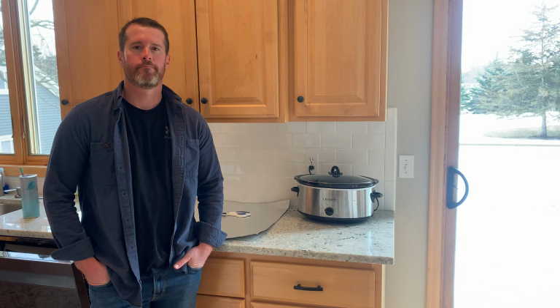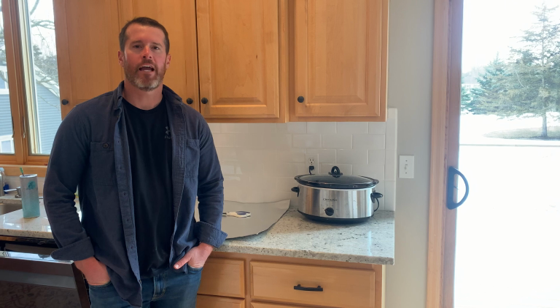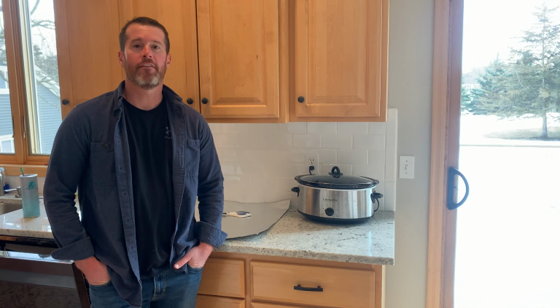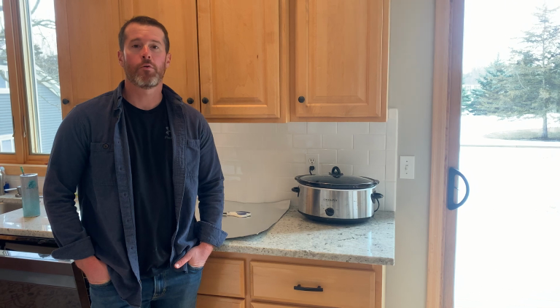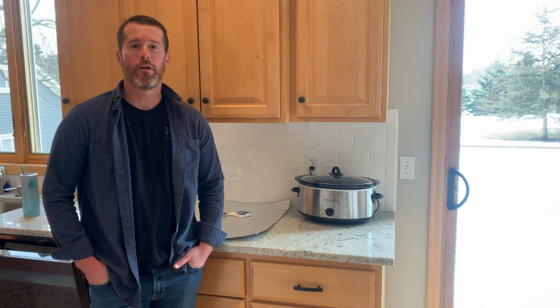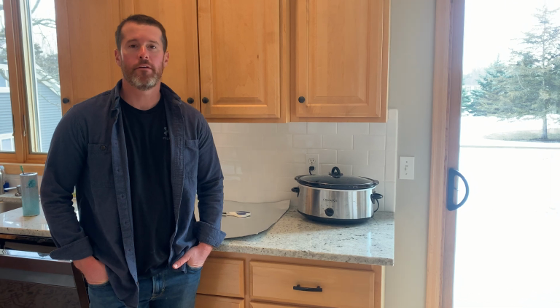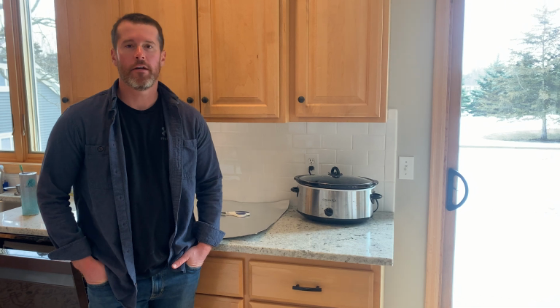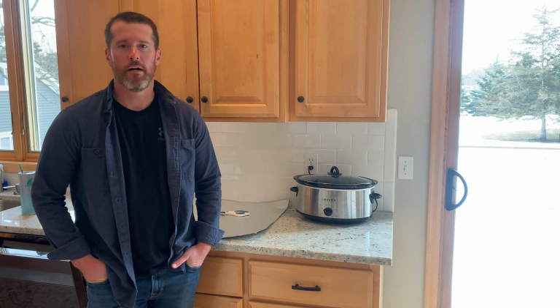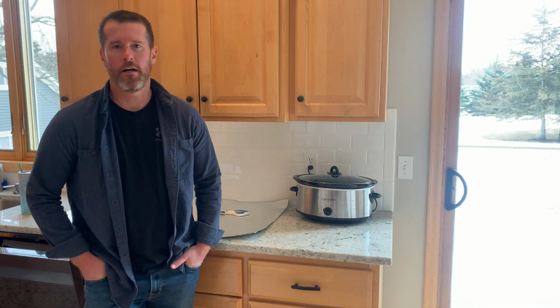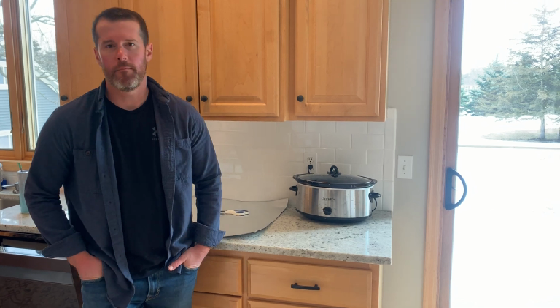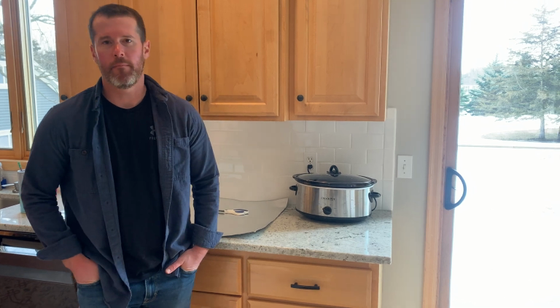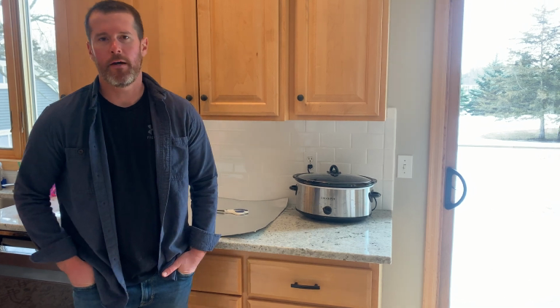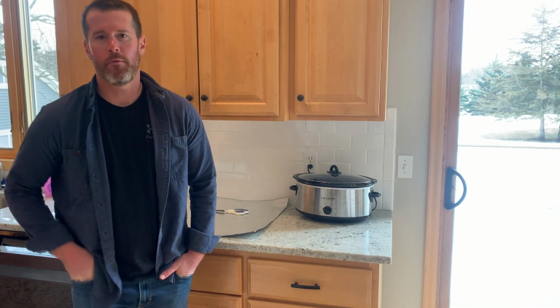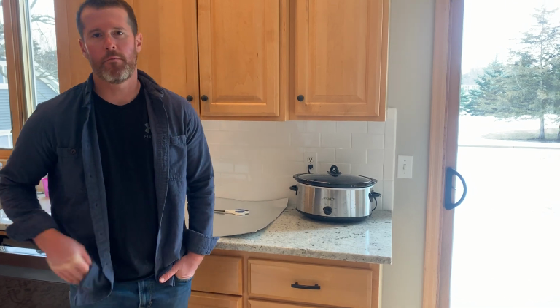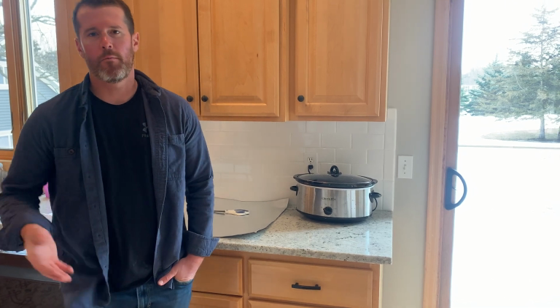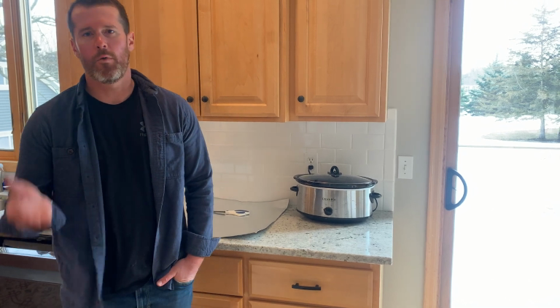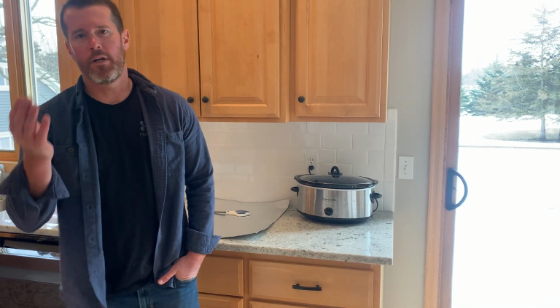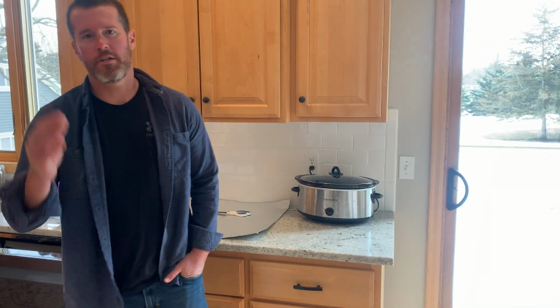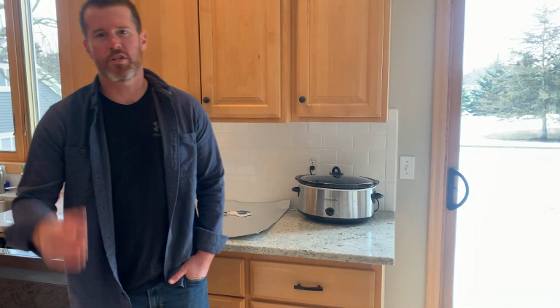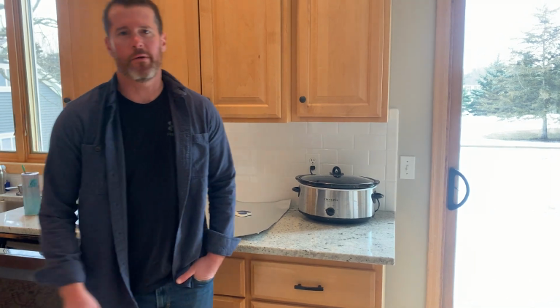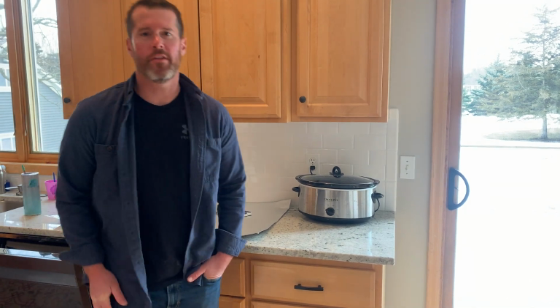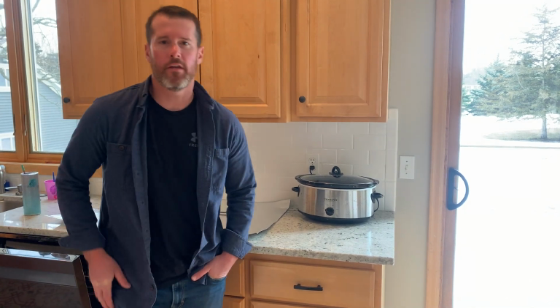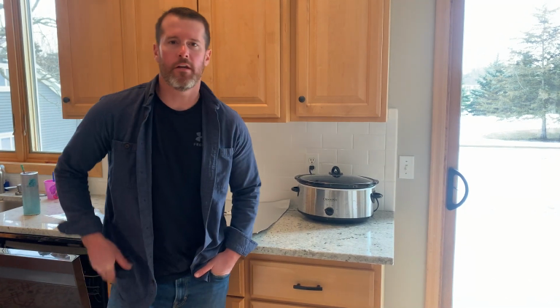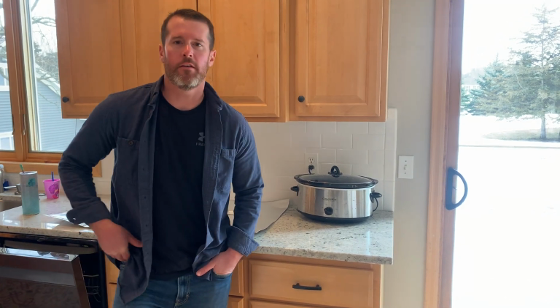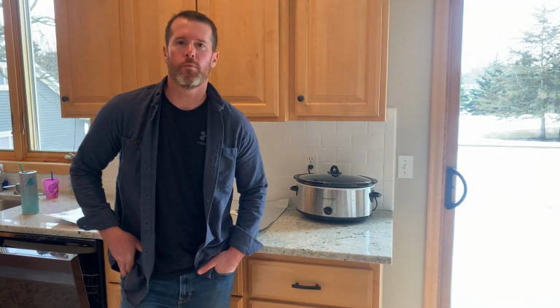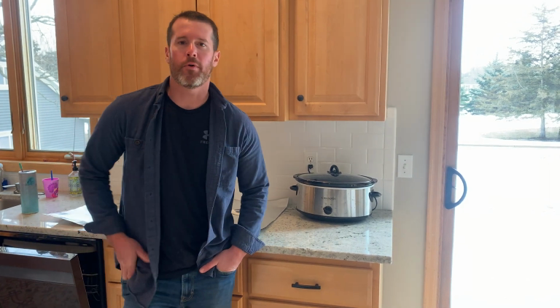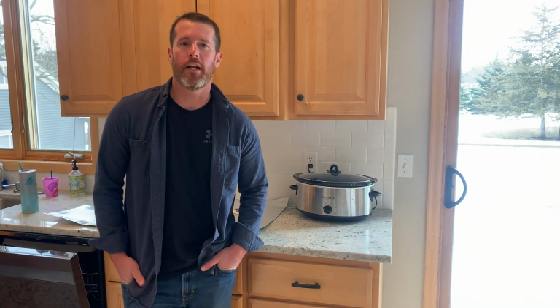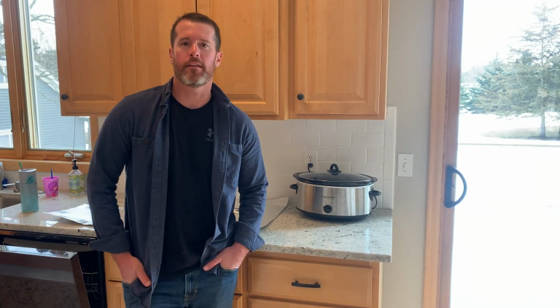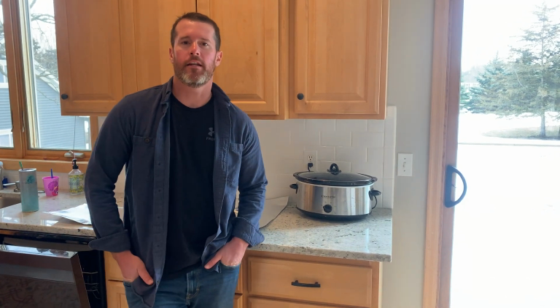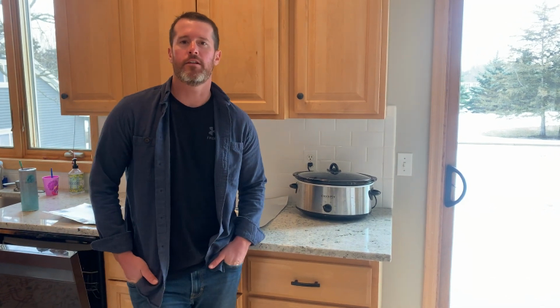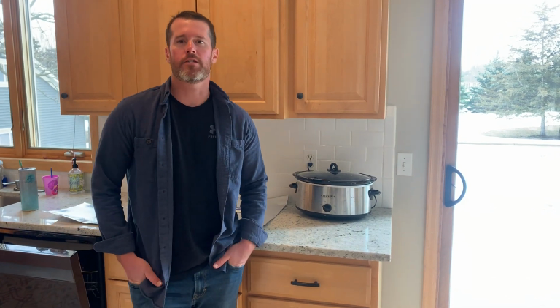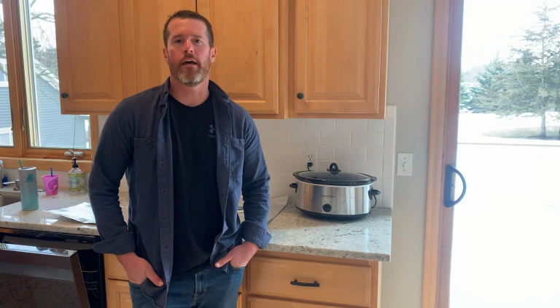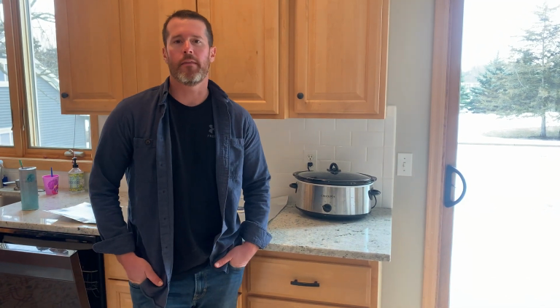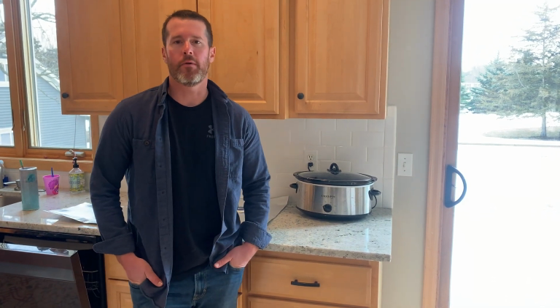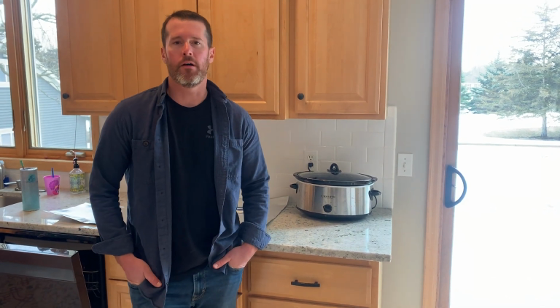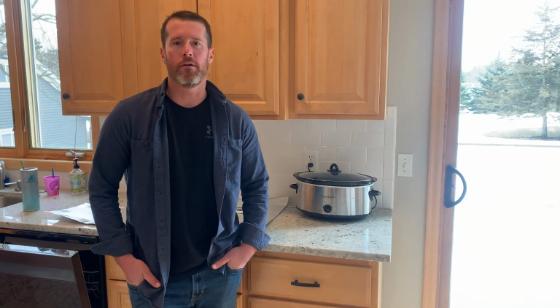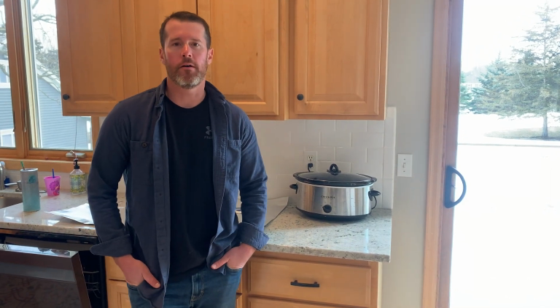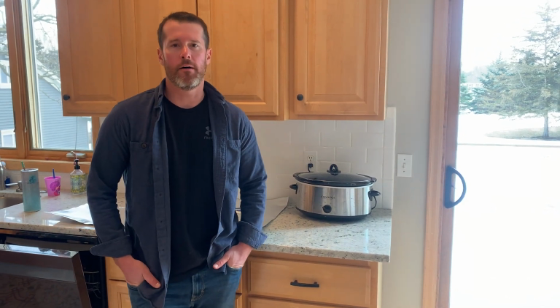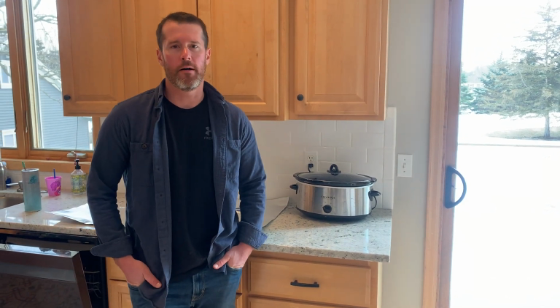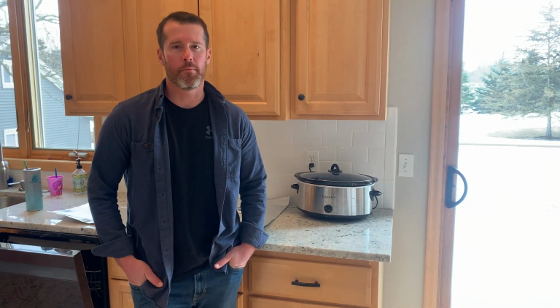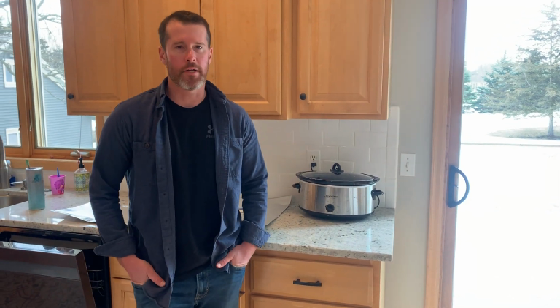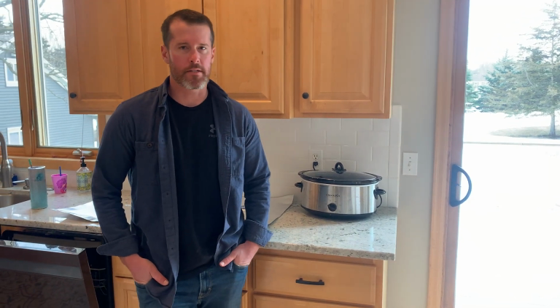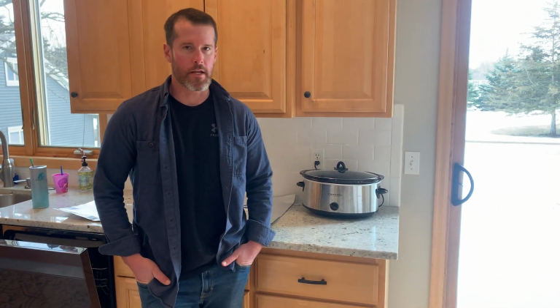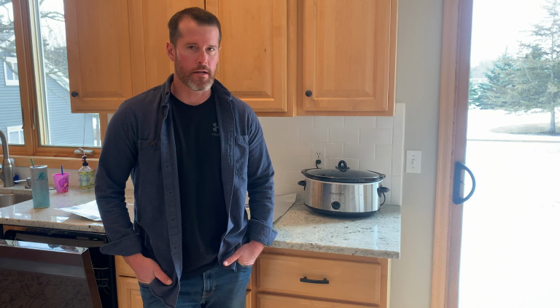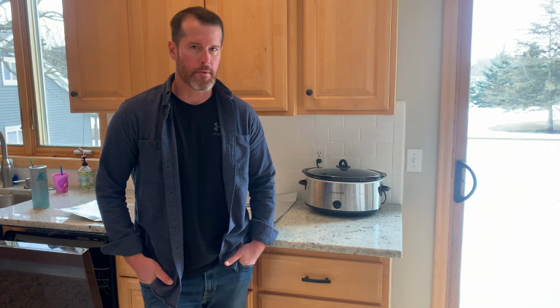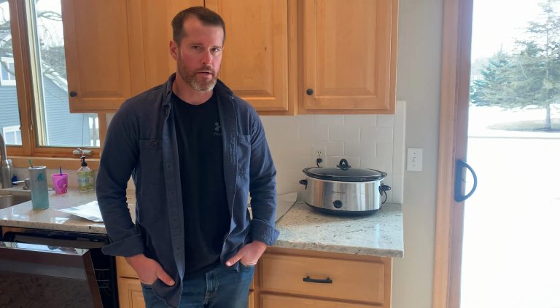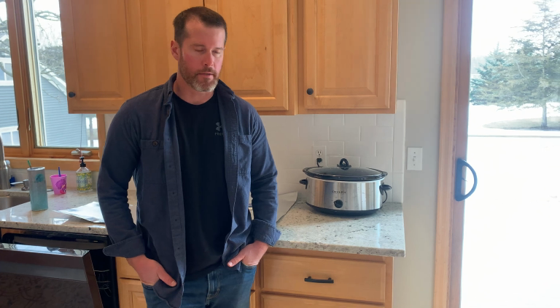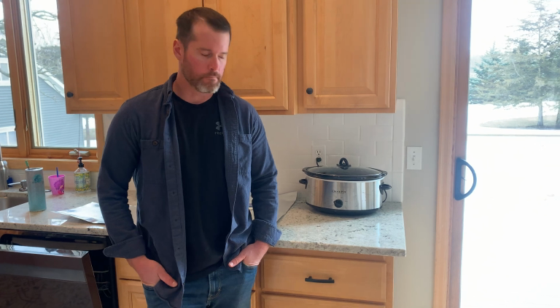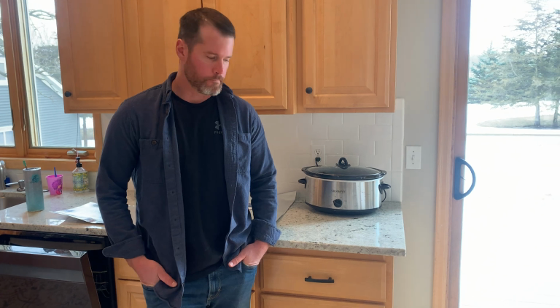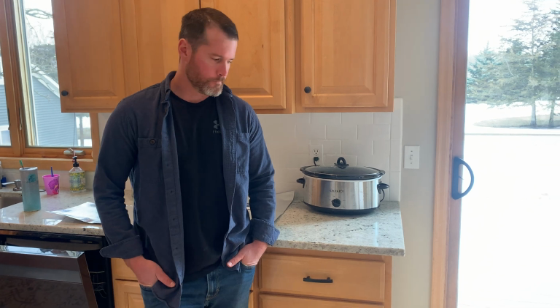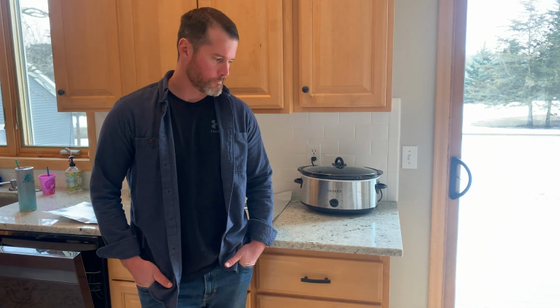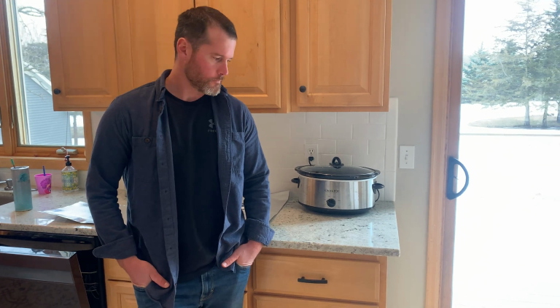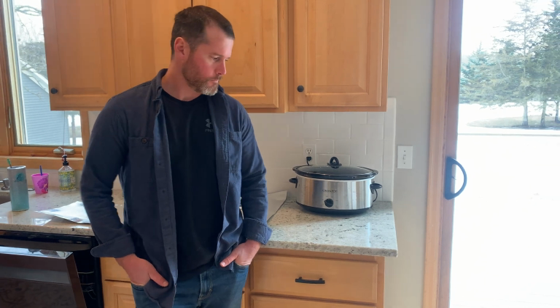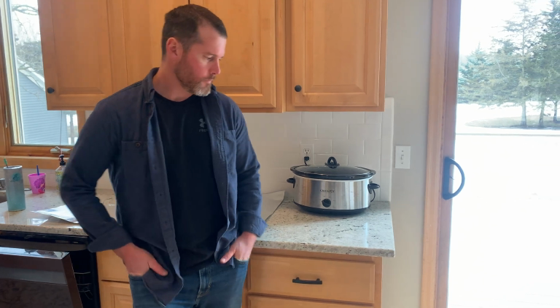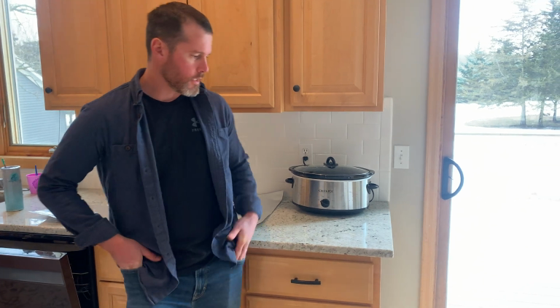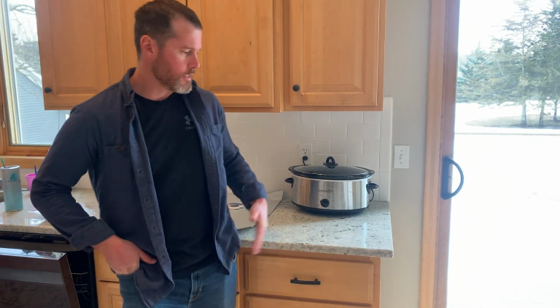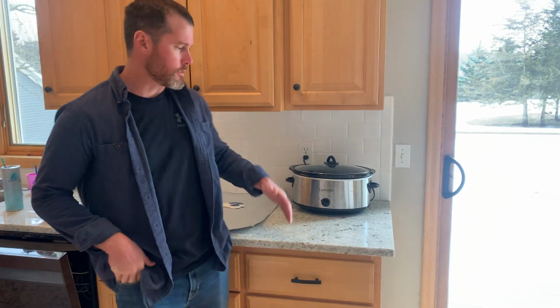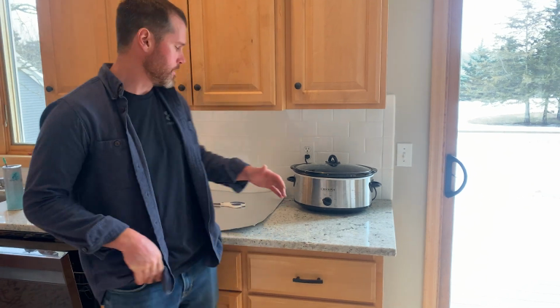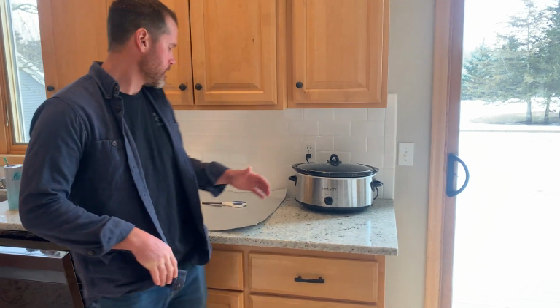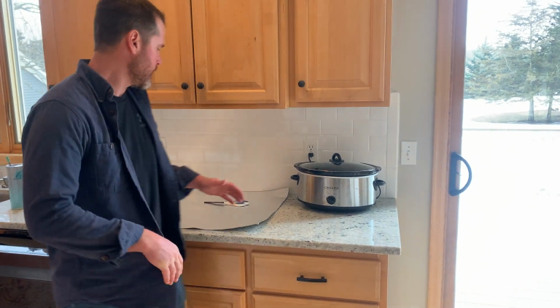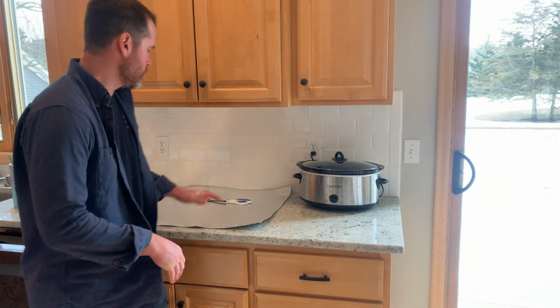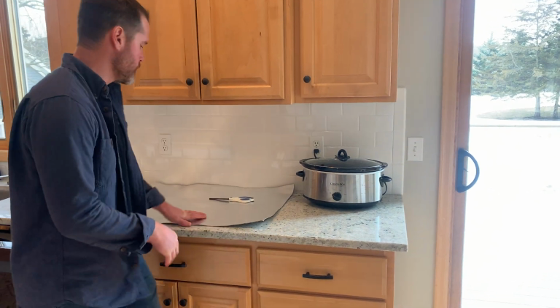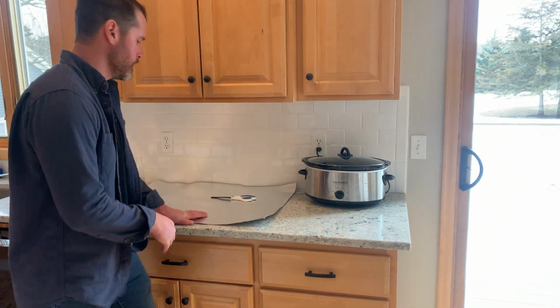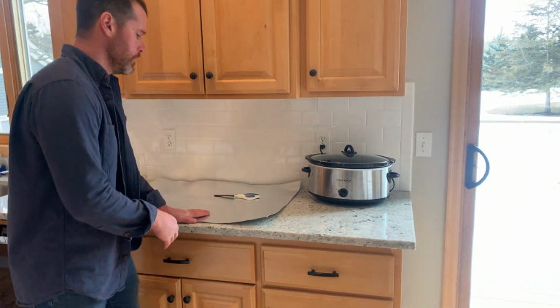Hi everyone. I wanted to share with you a new product that I just got in the mail. Pretty excited about it. It's this heat shield.